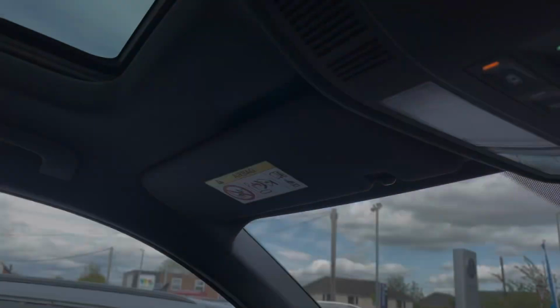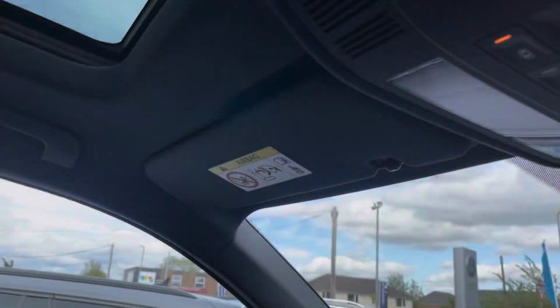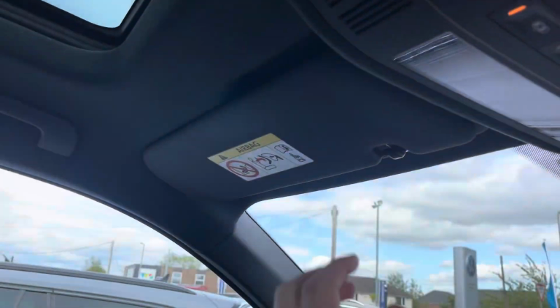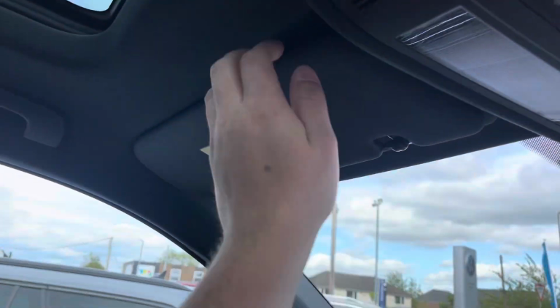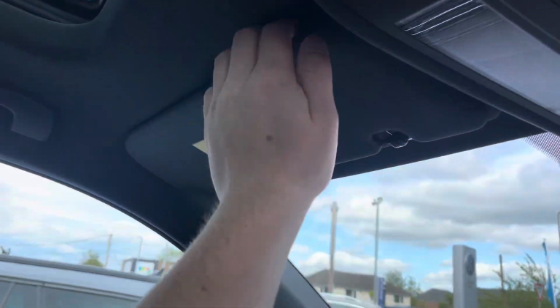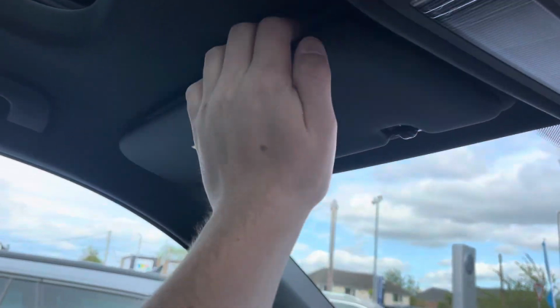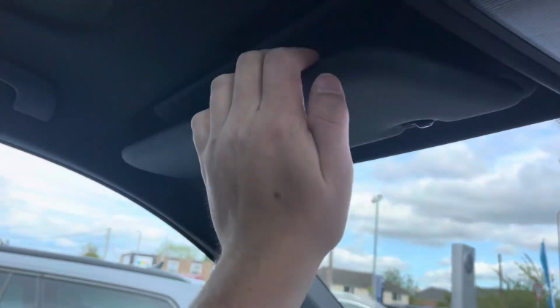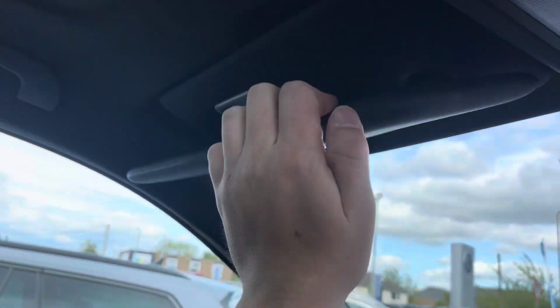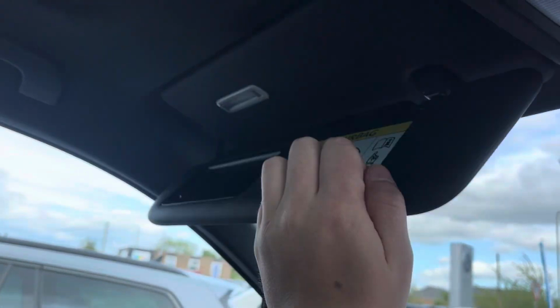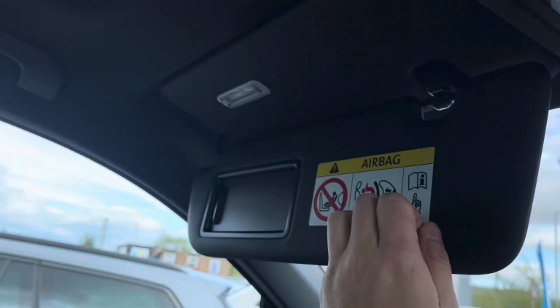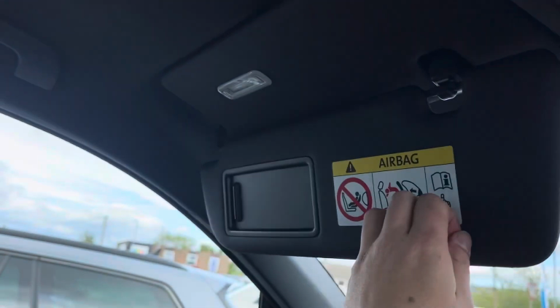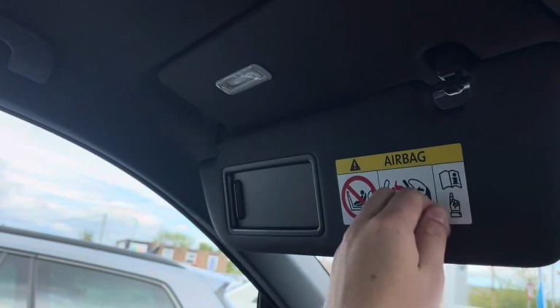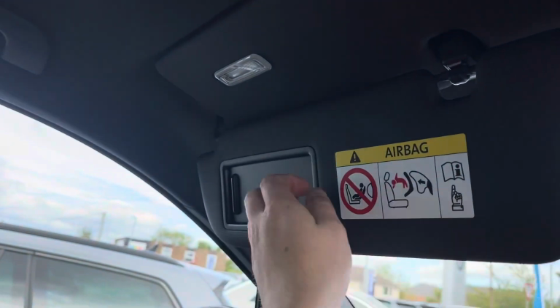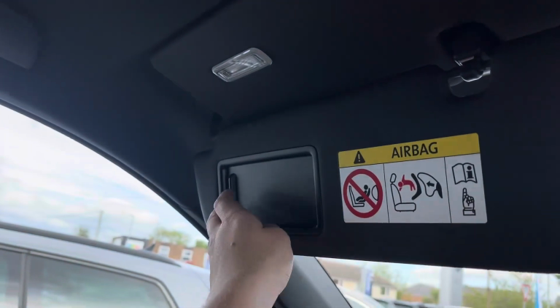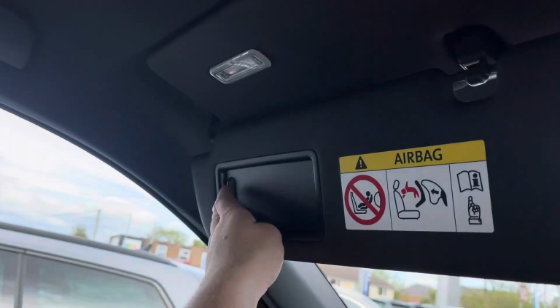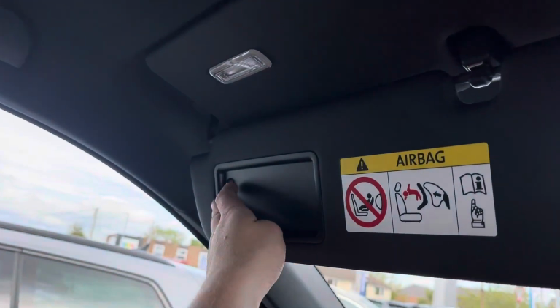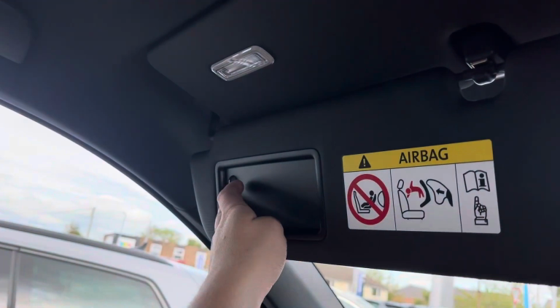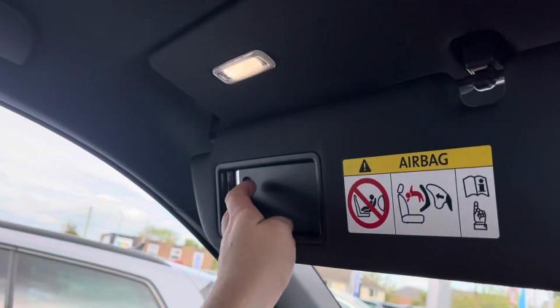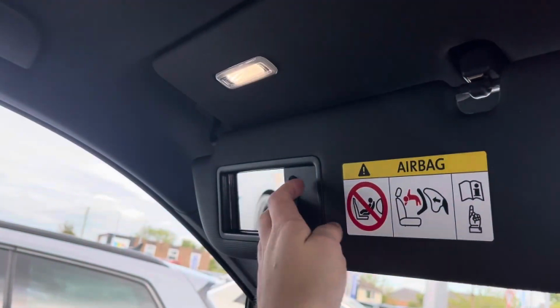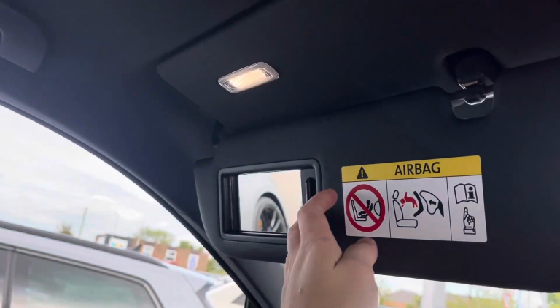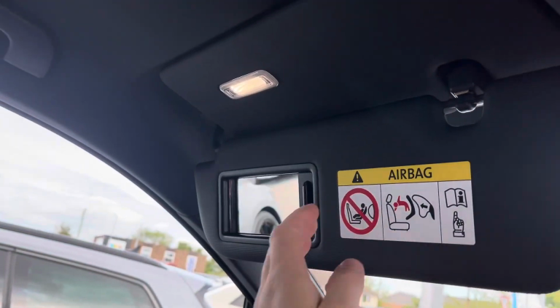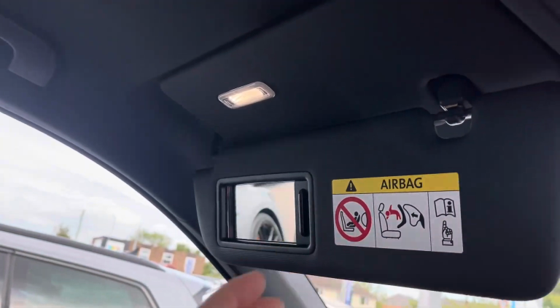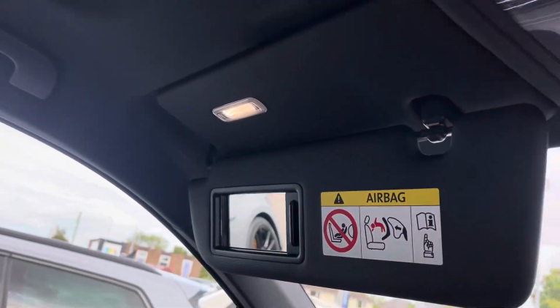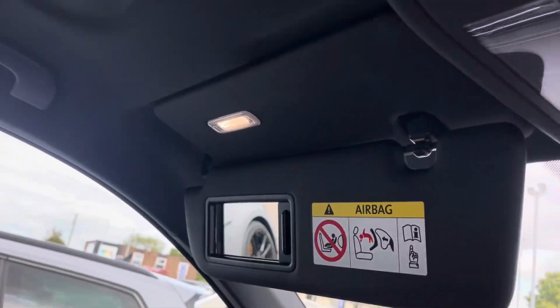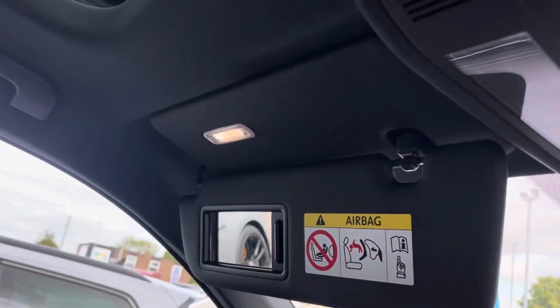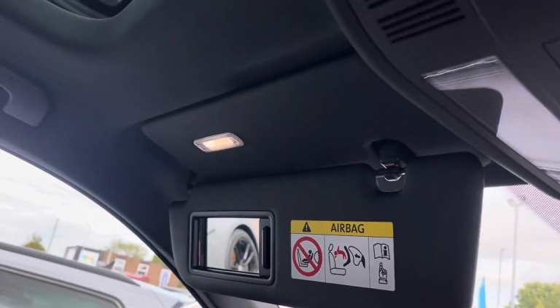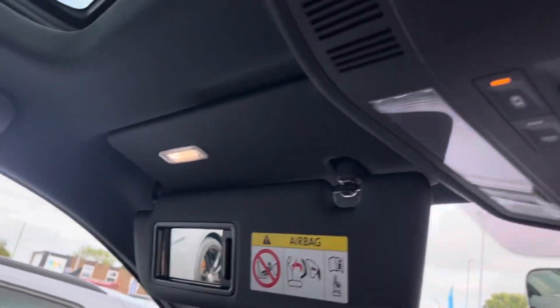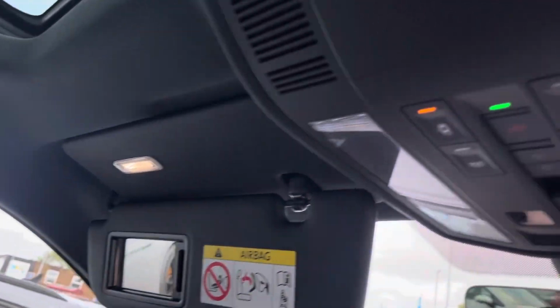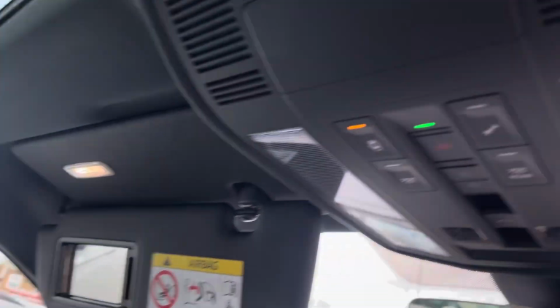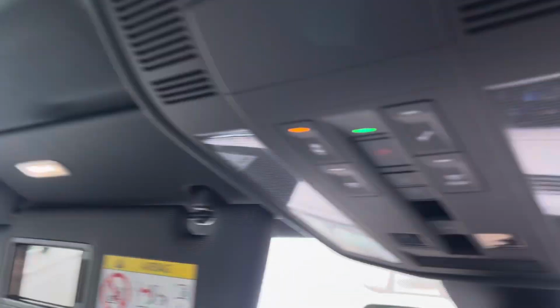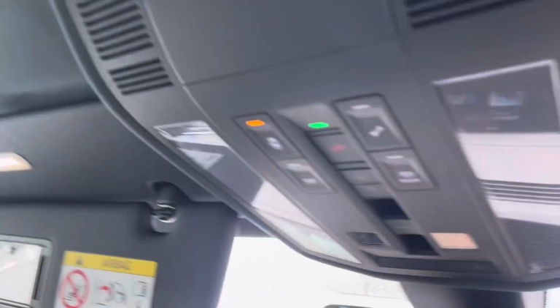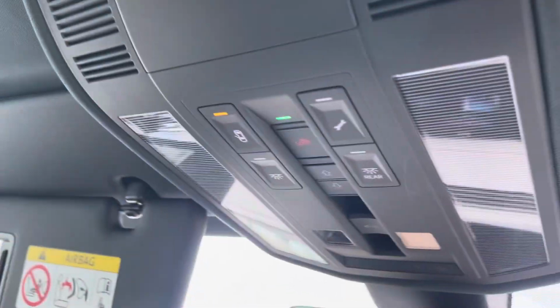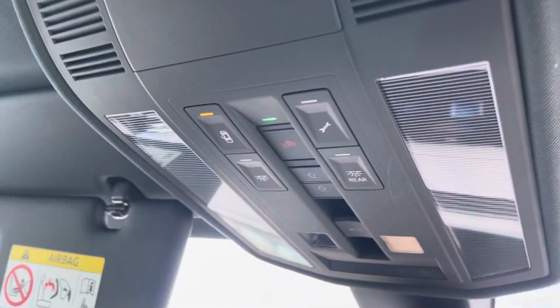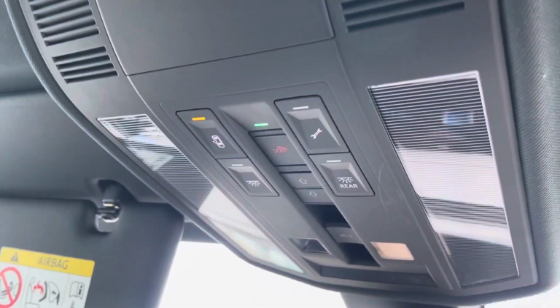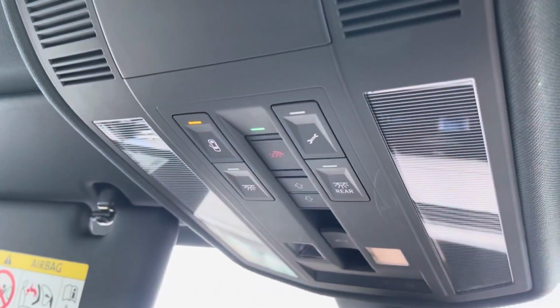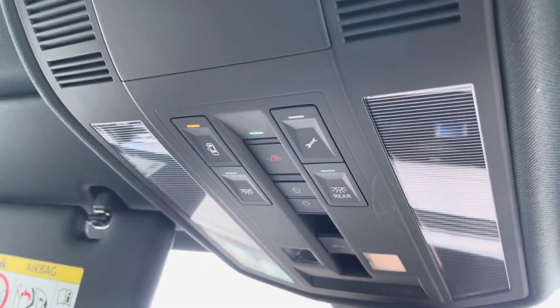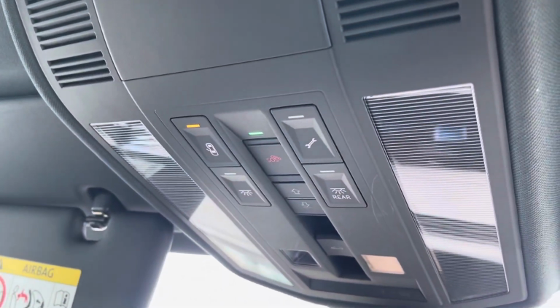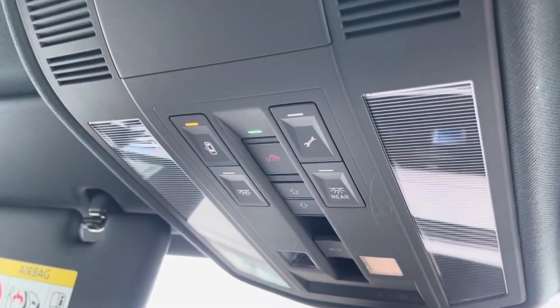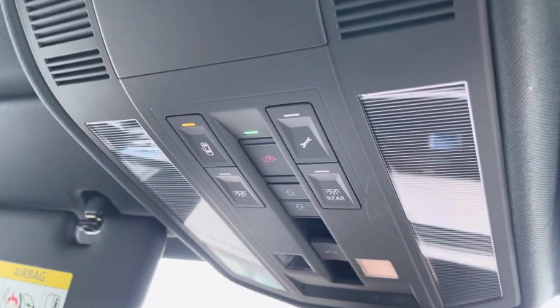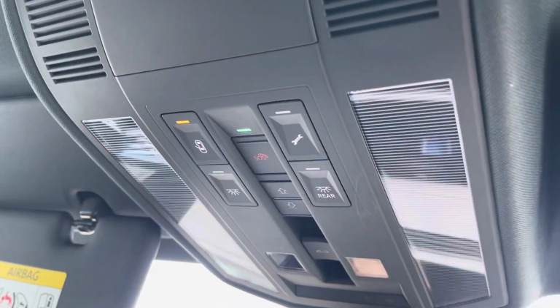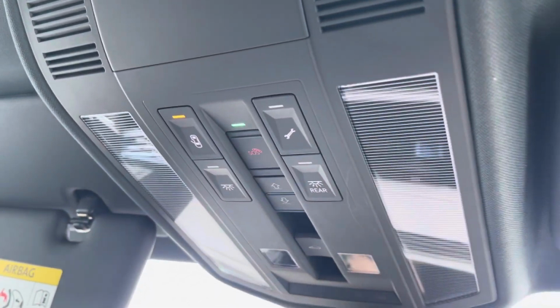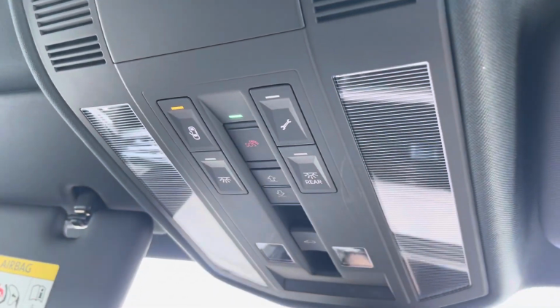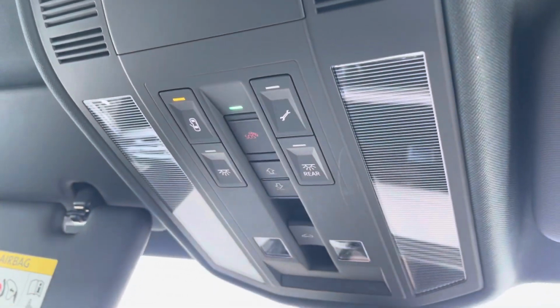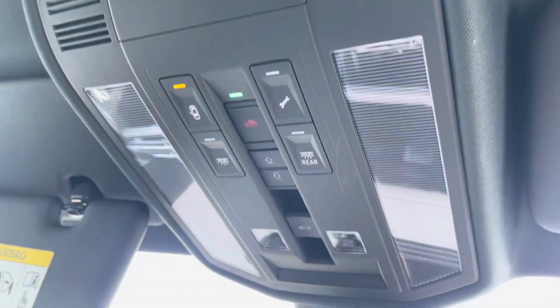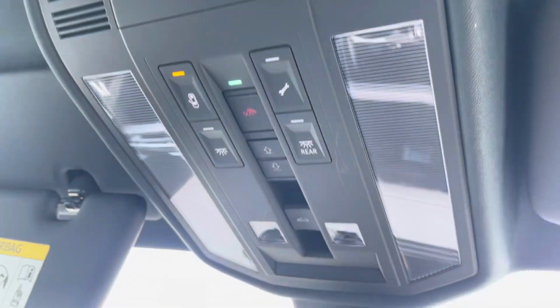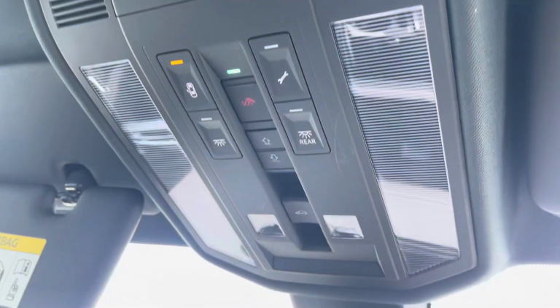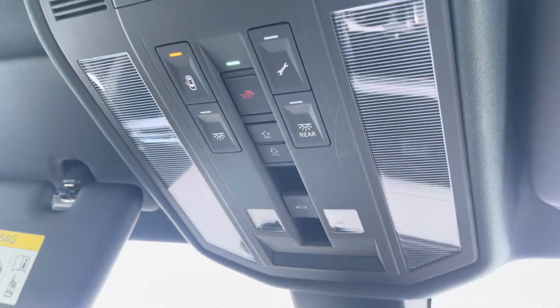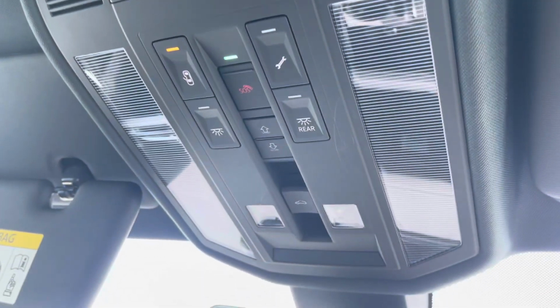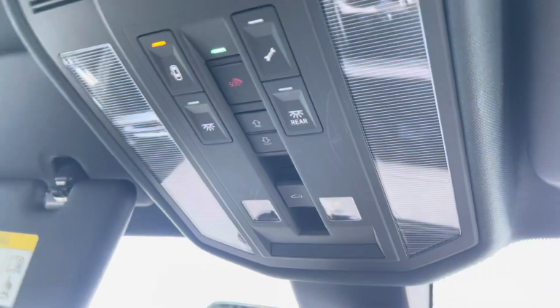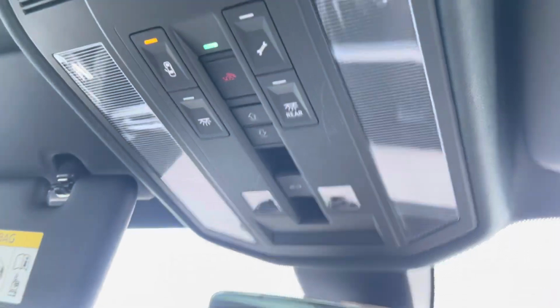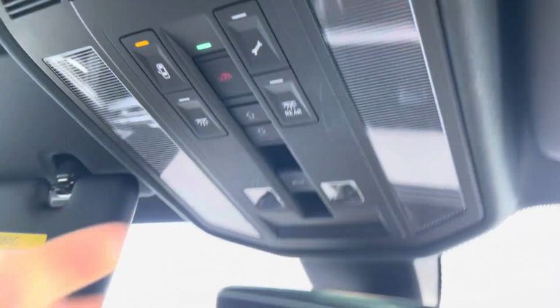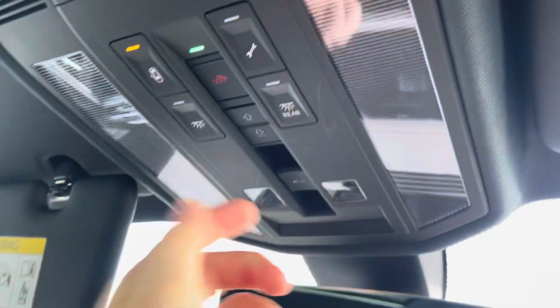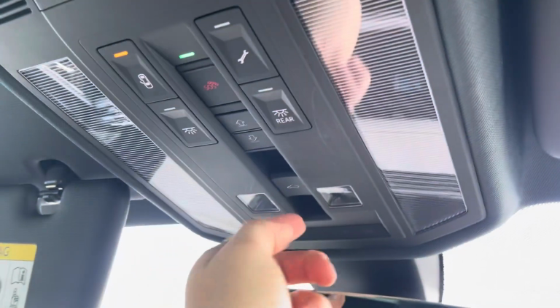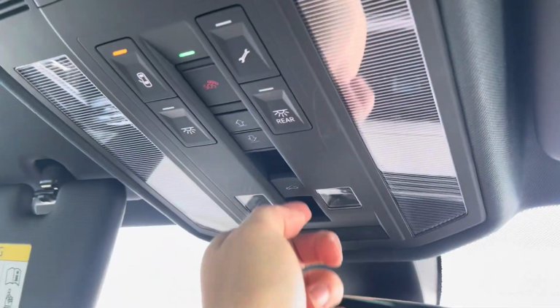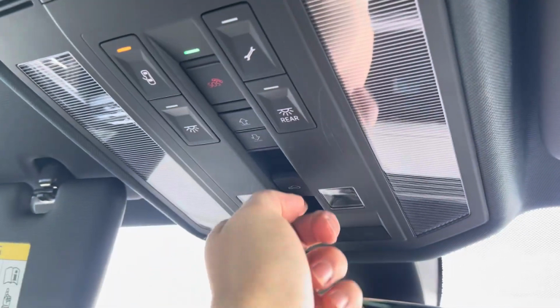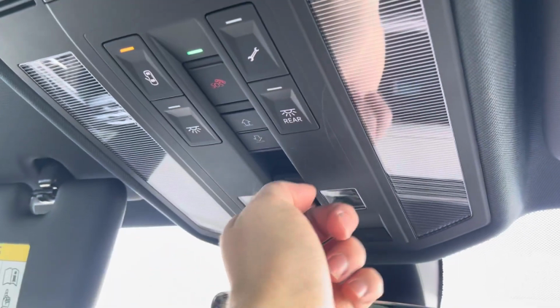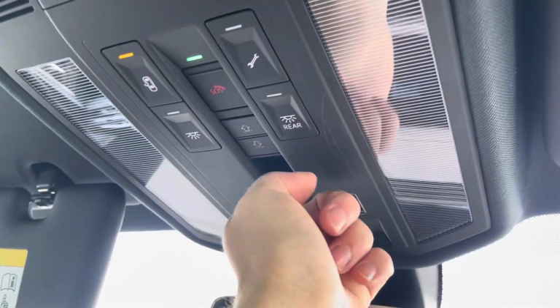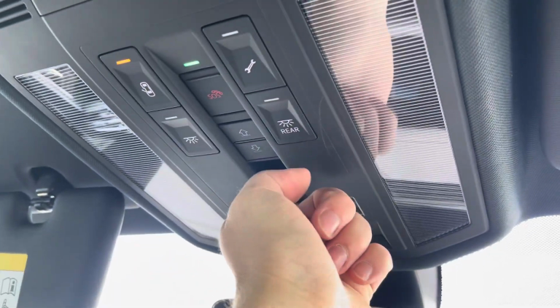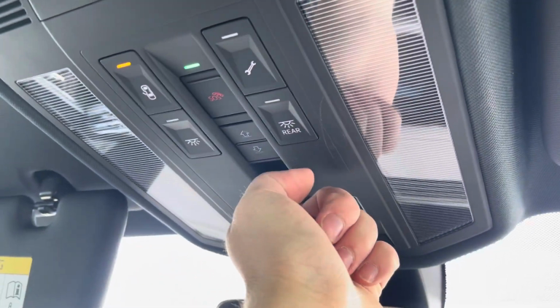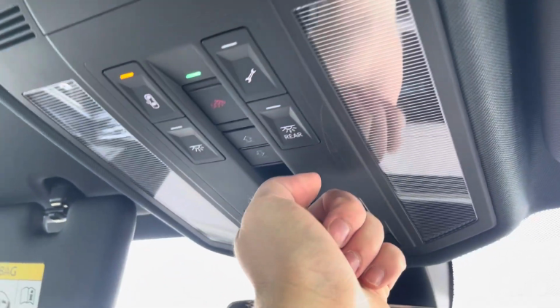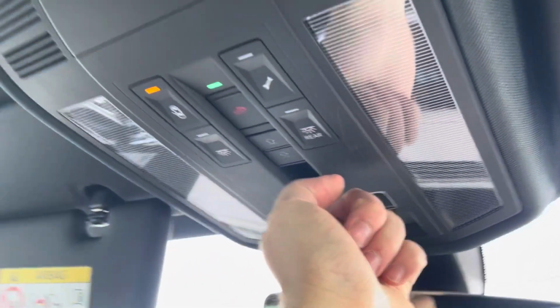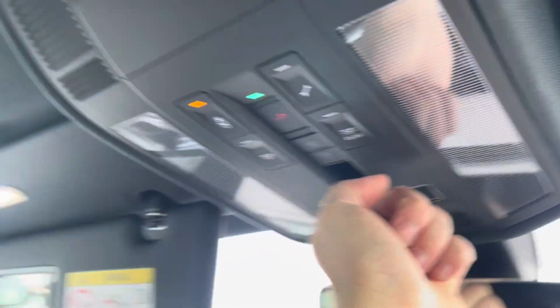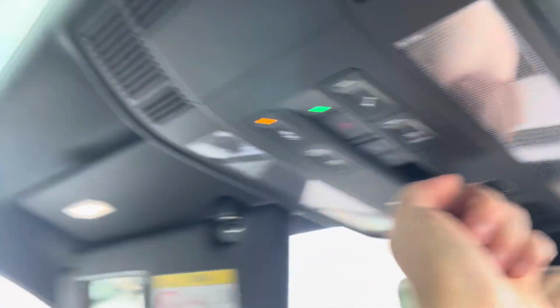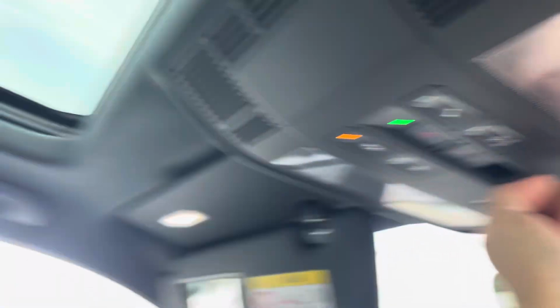The roof of the cabin features two lights and vanity mirrors, an SOS button, reading lights and controls for your panoramic sunroof.